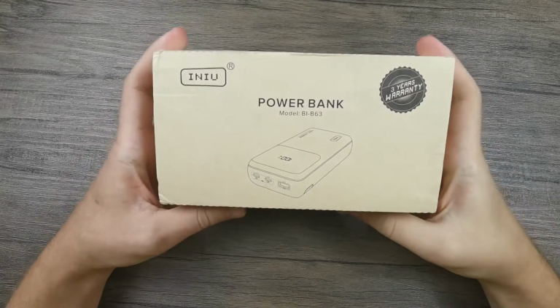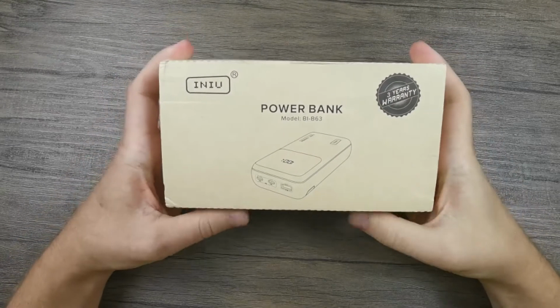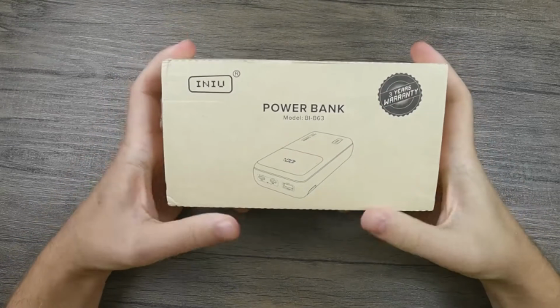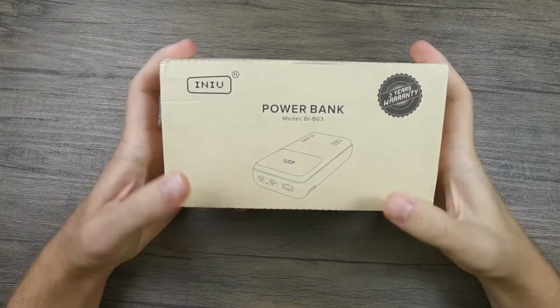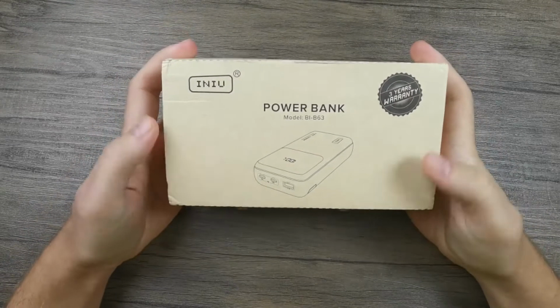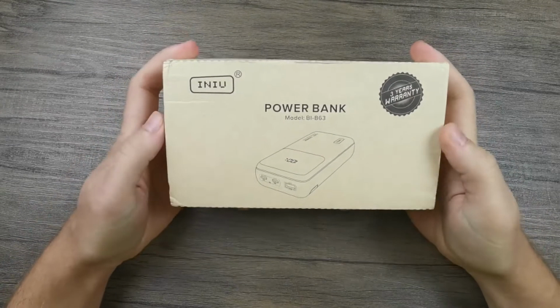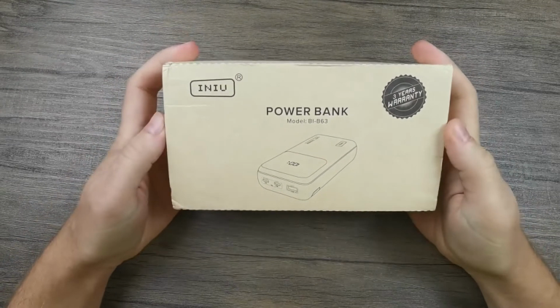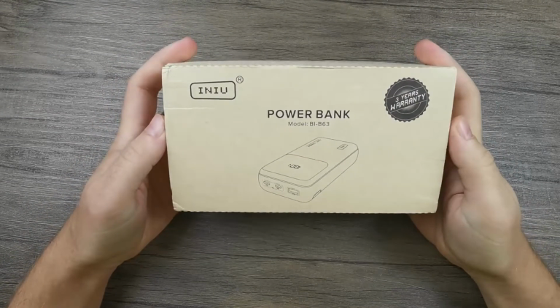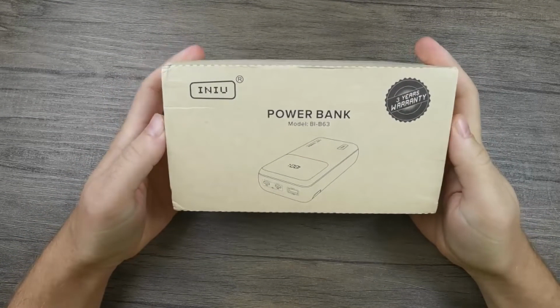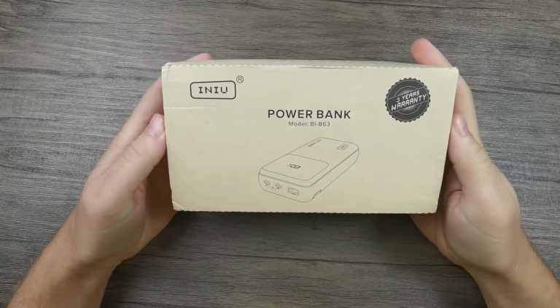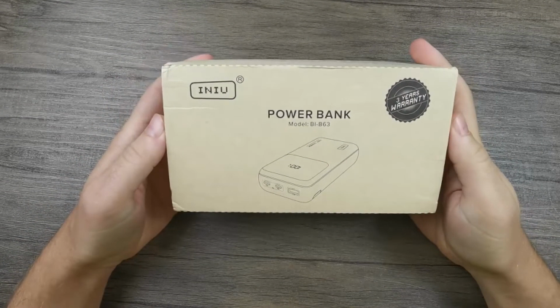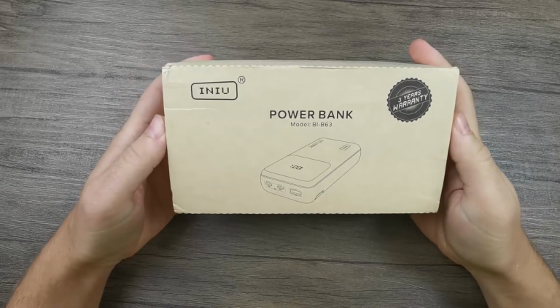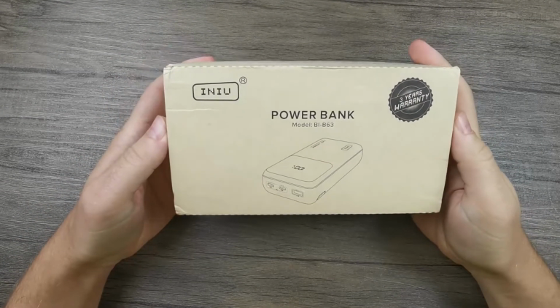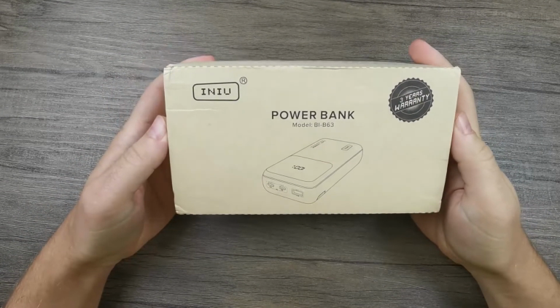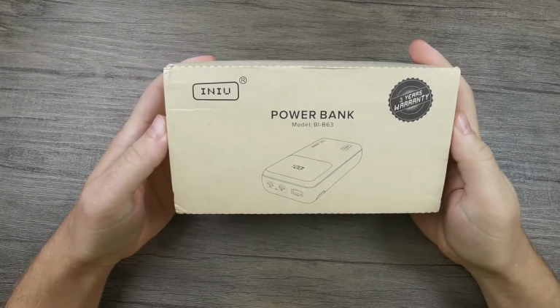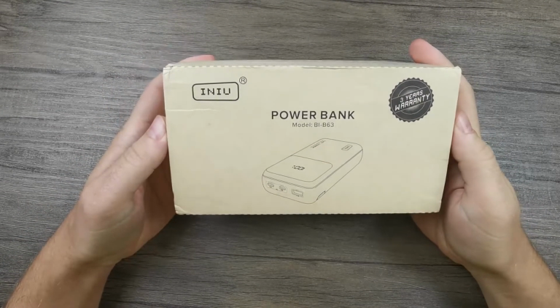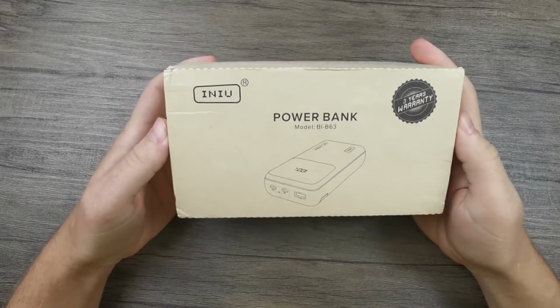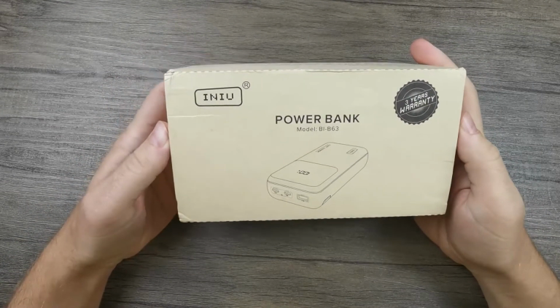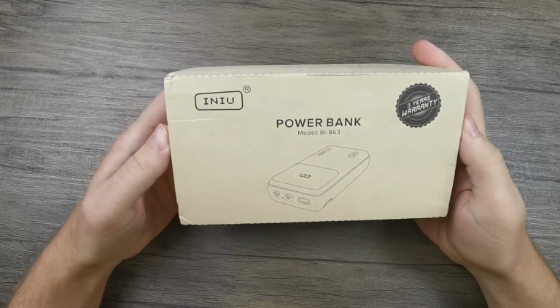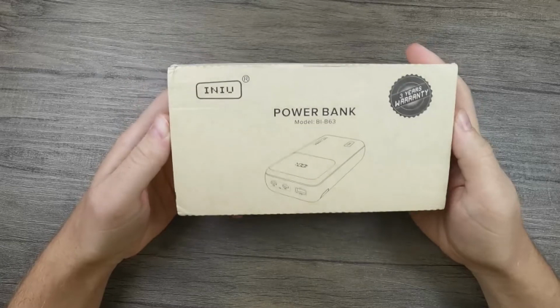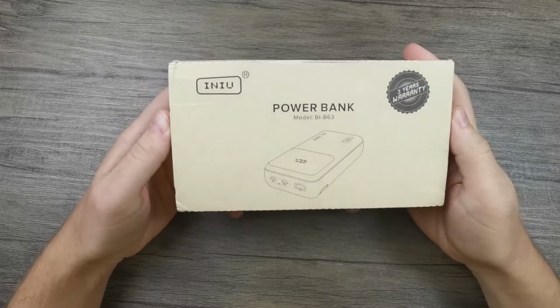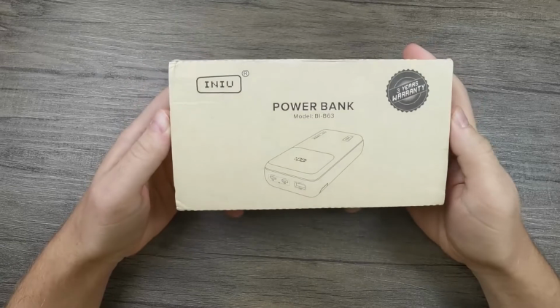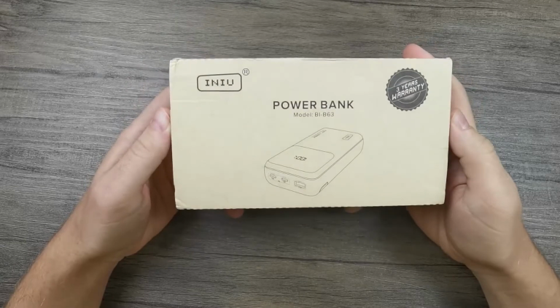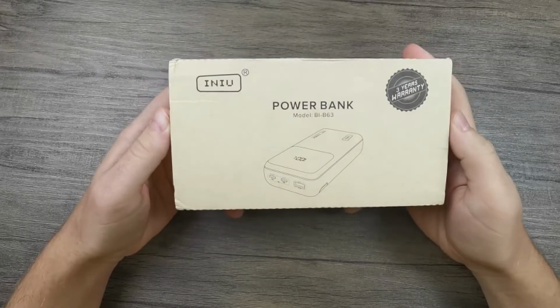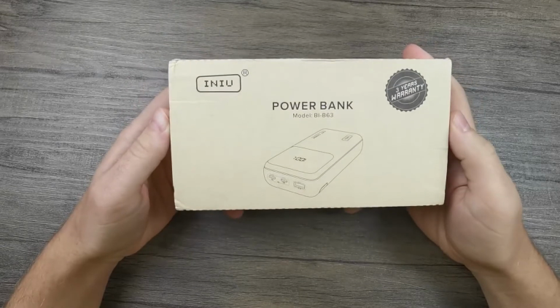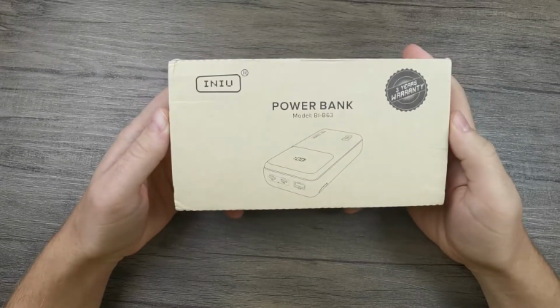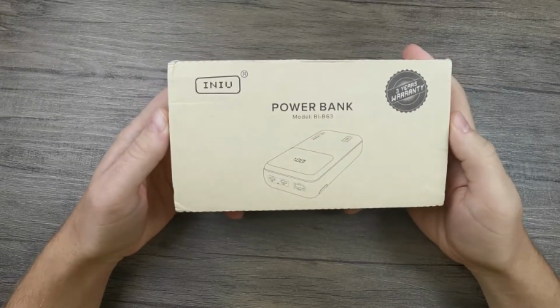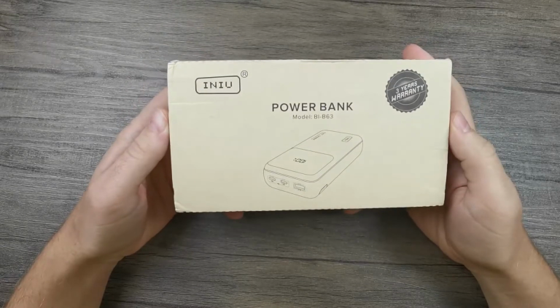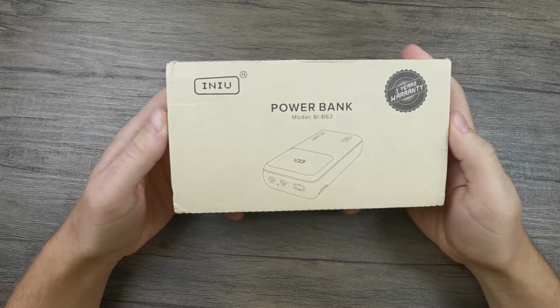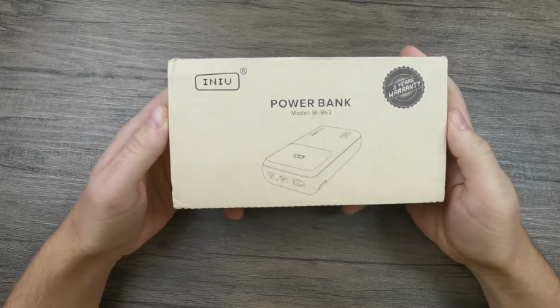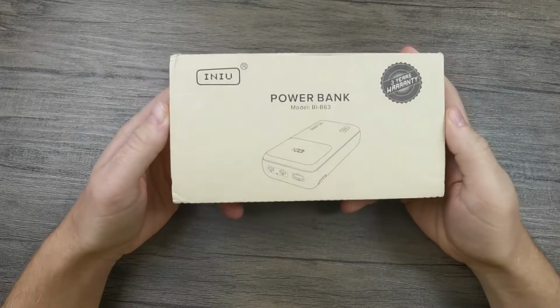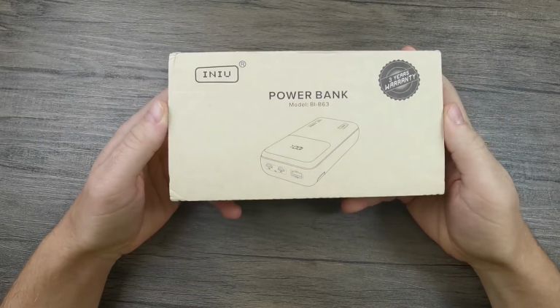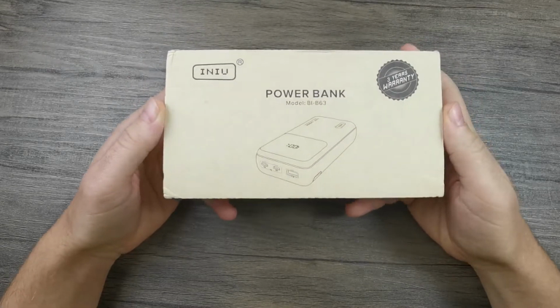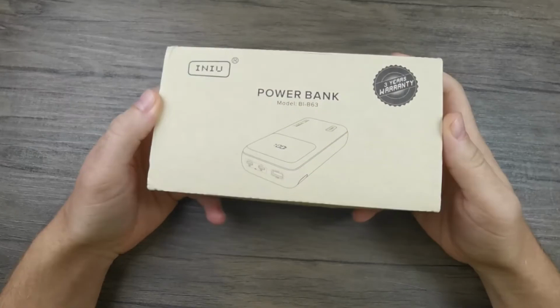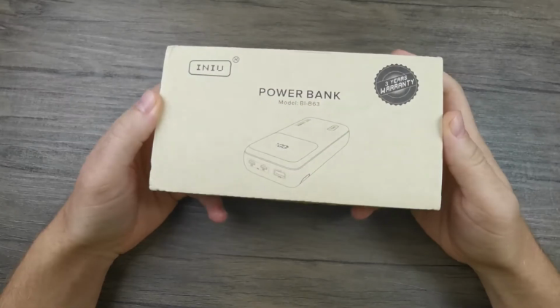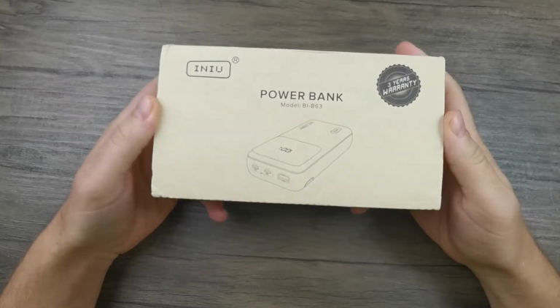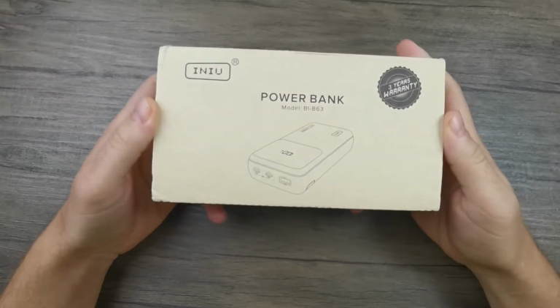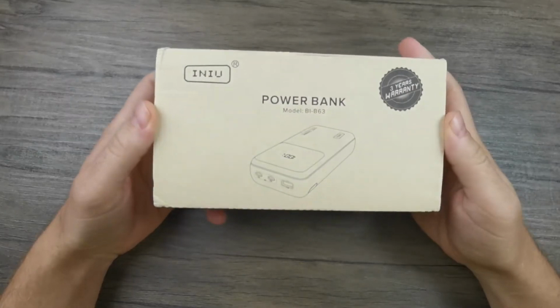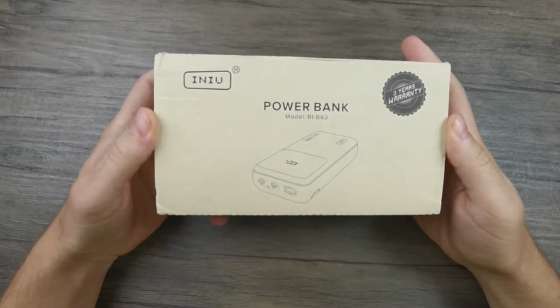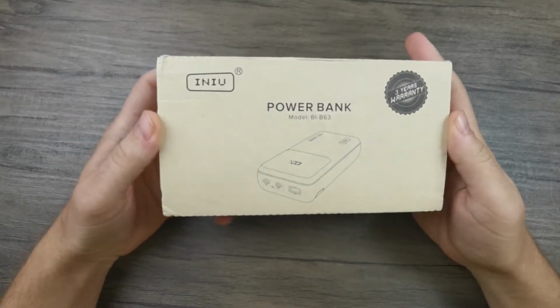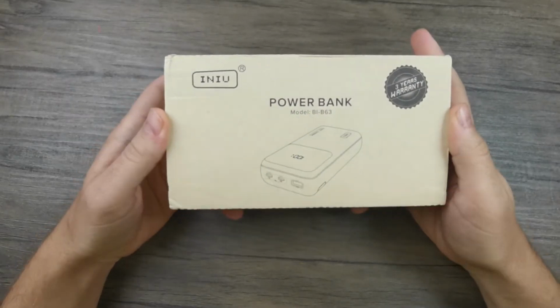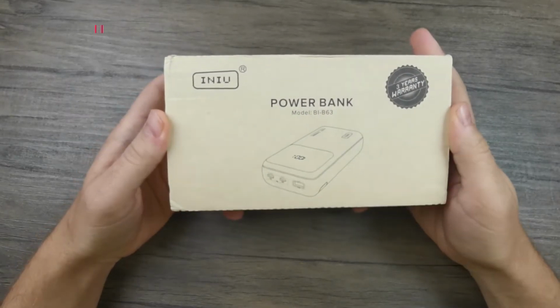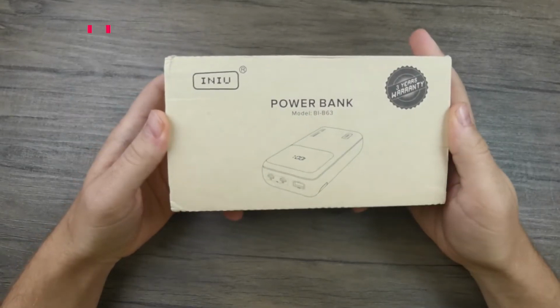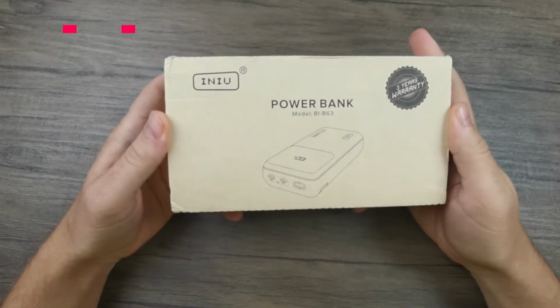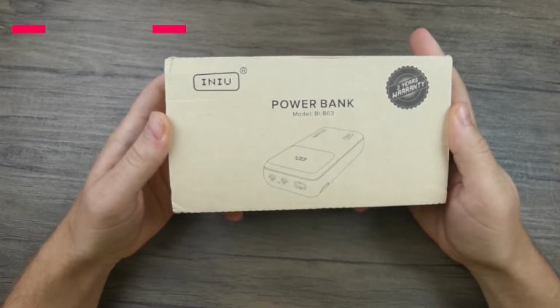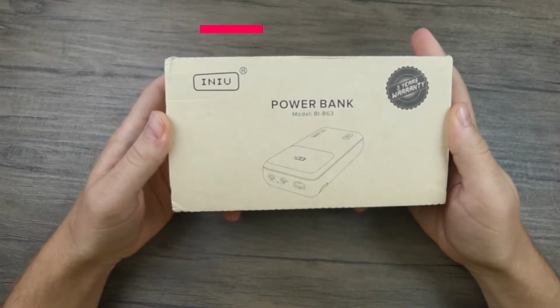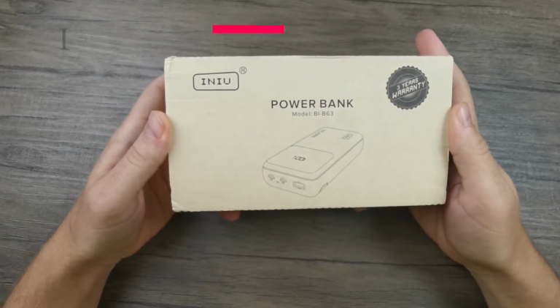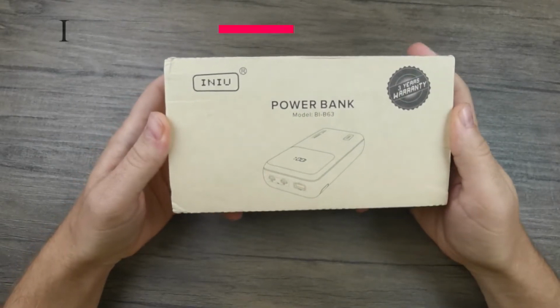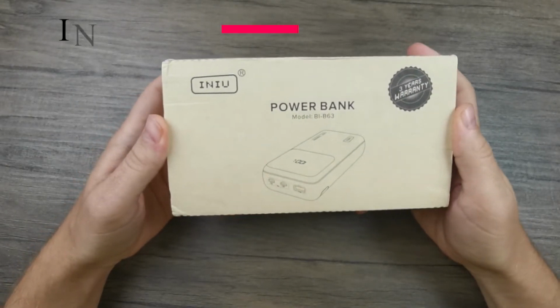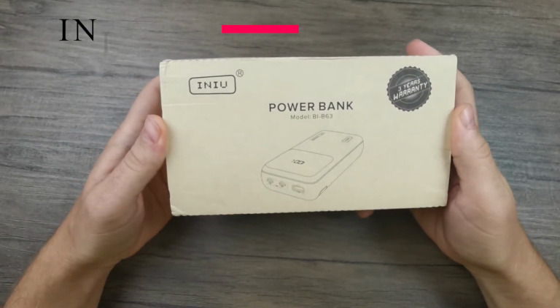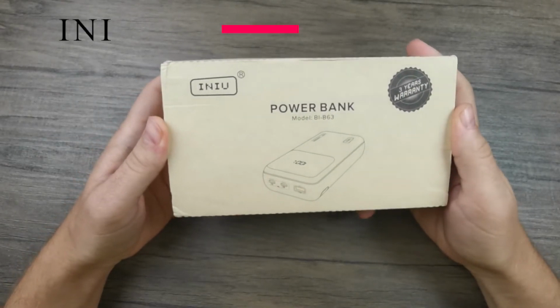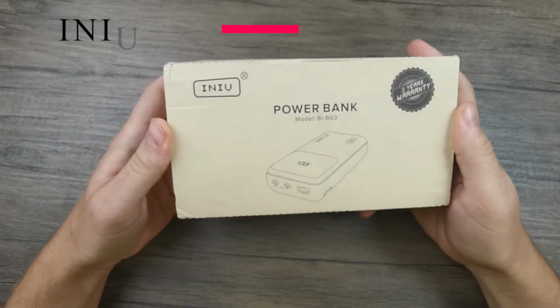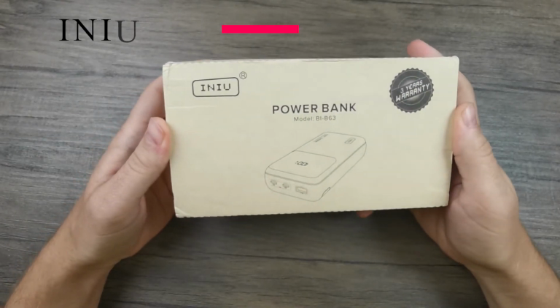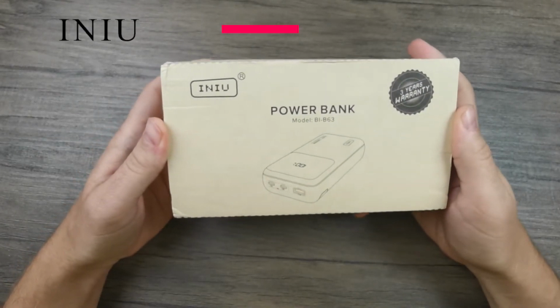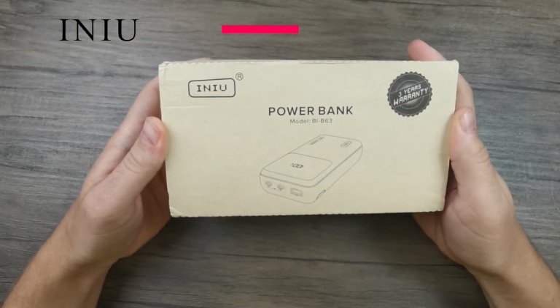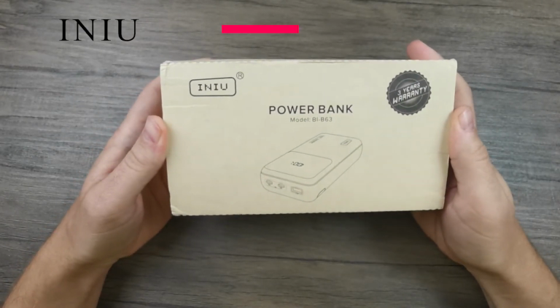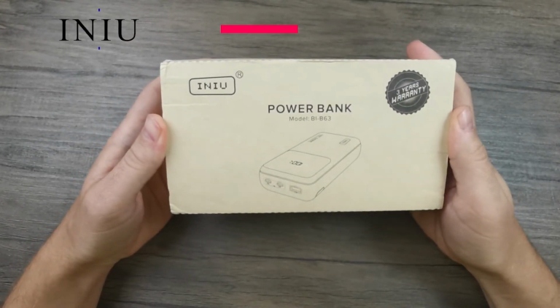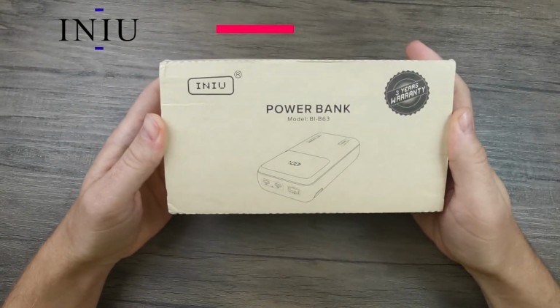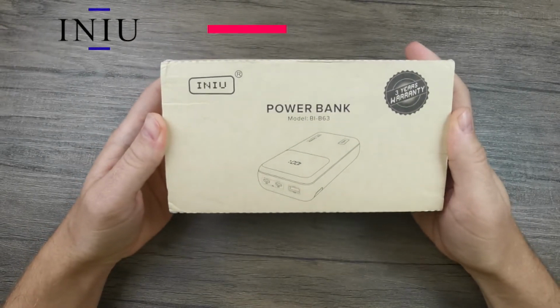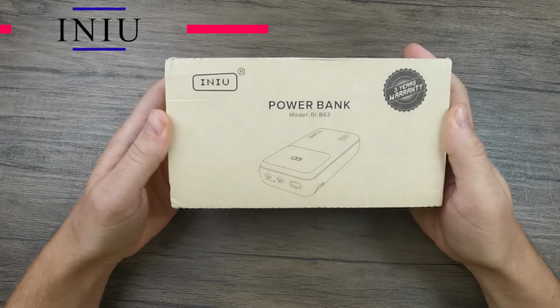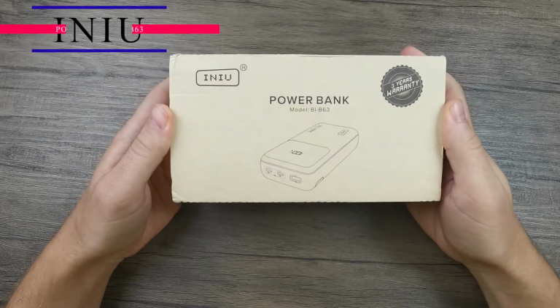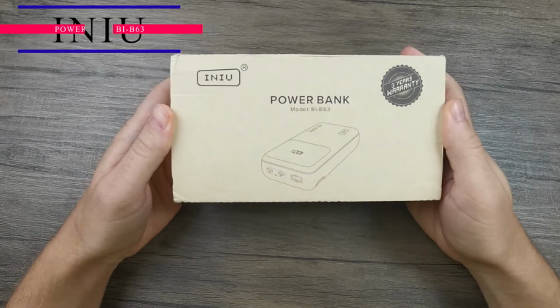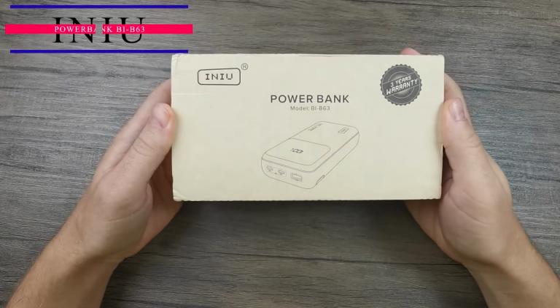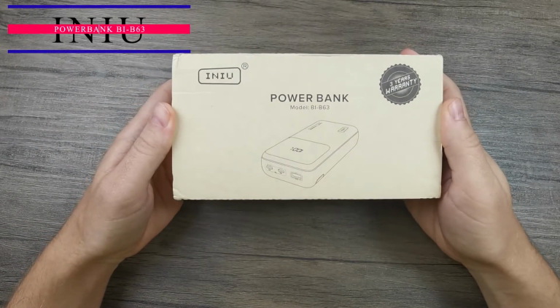Hello and welcome to the Powerbank Expert YouTube channel. Today we'll be looking at the INIU power bank model number BI-B63.